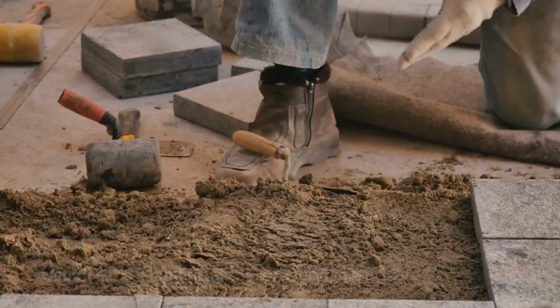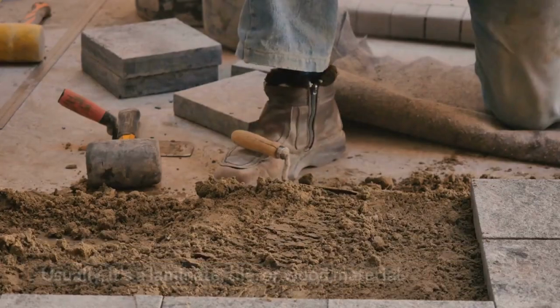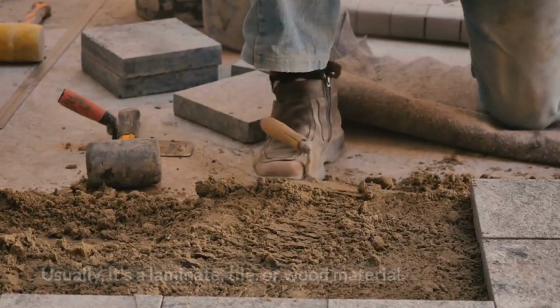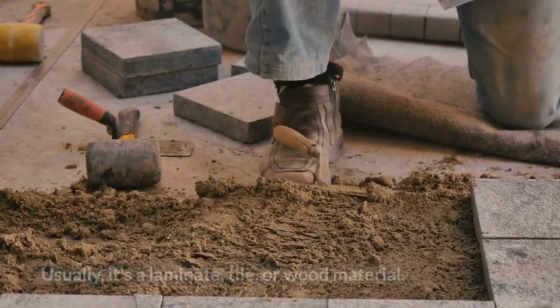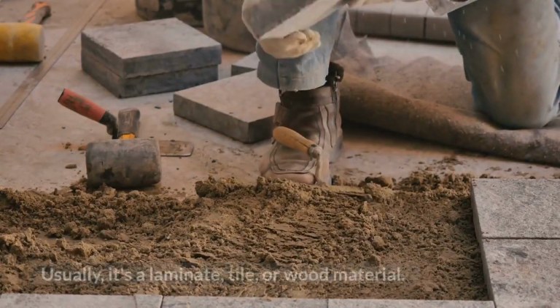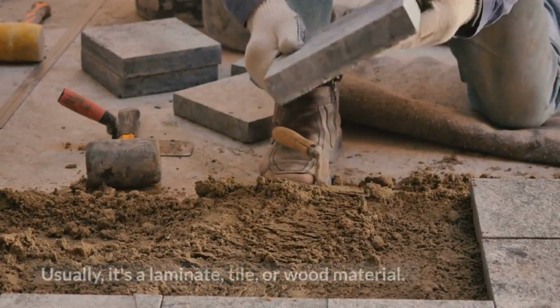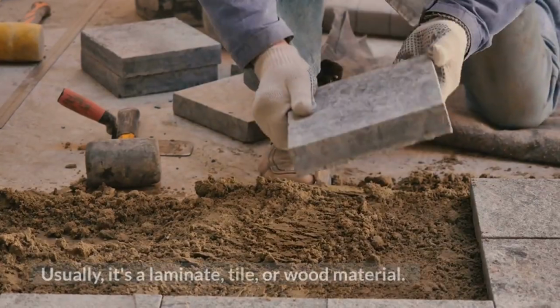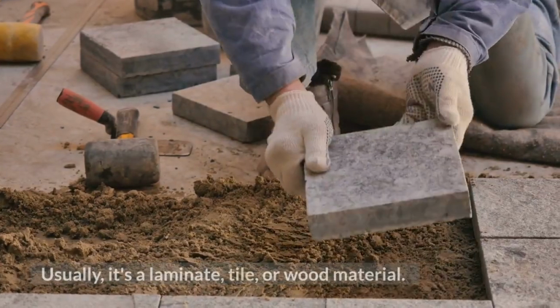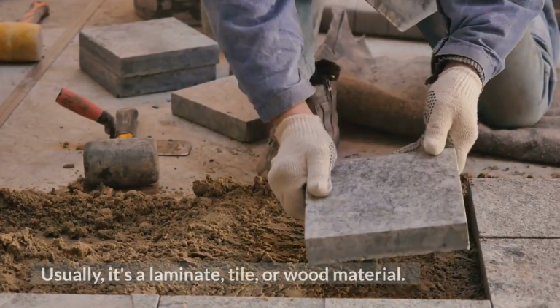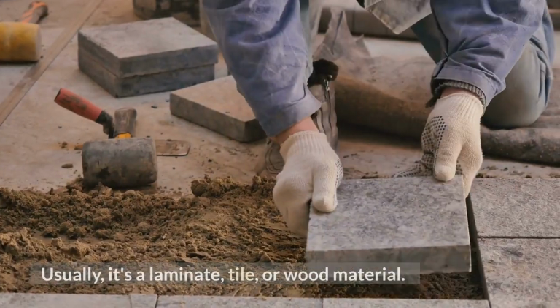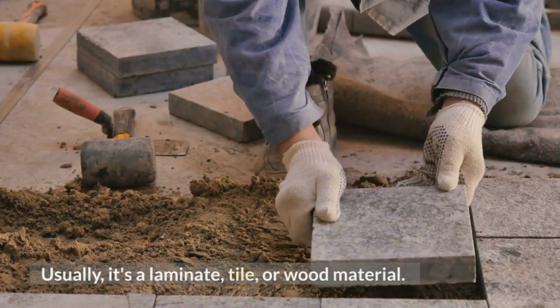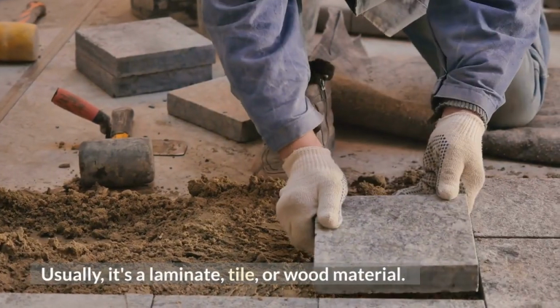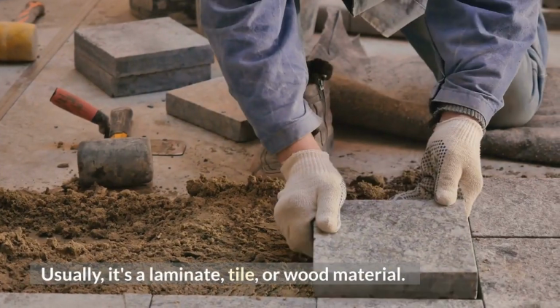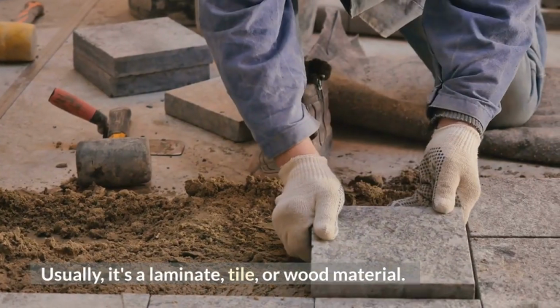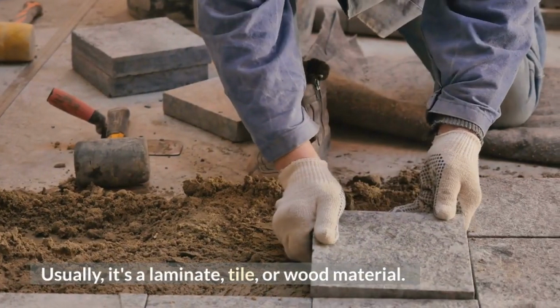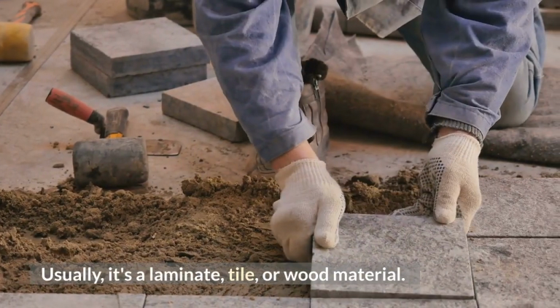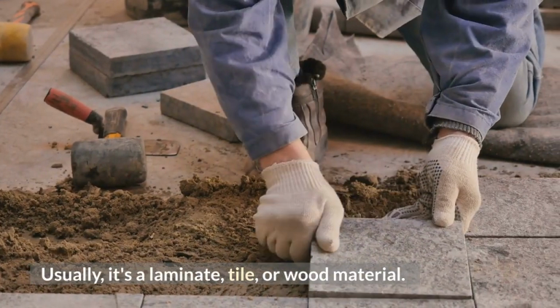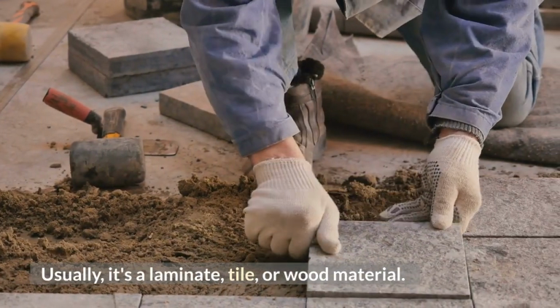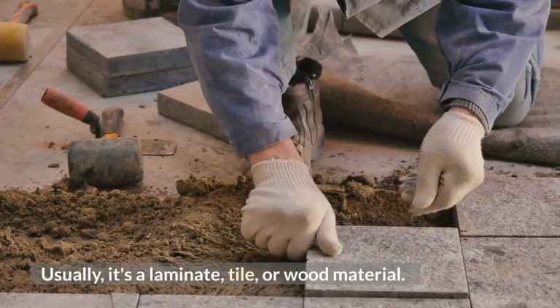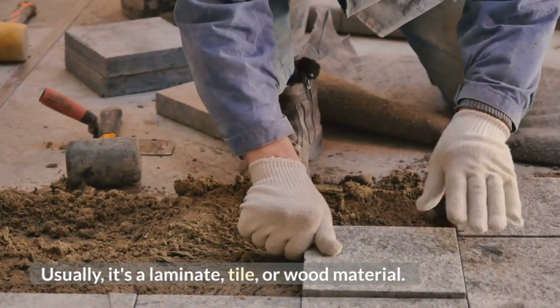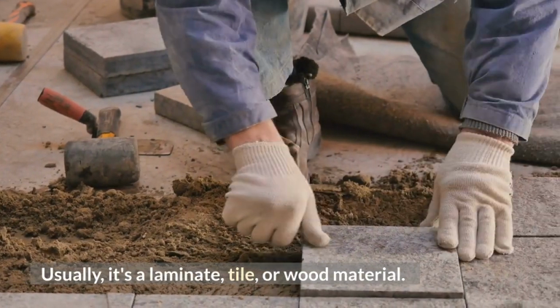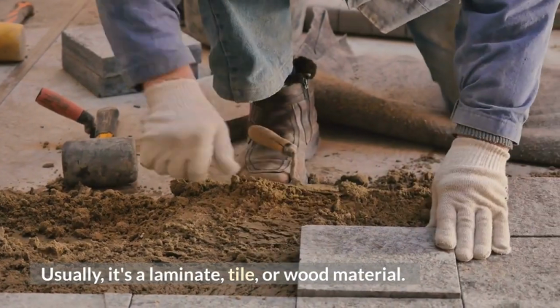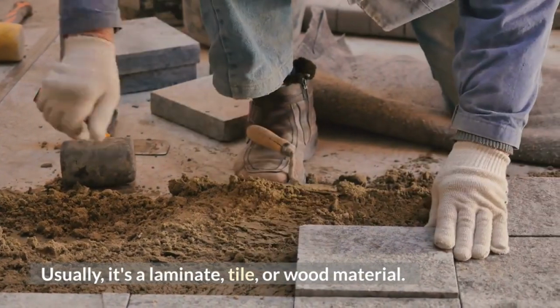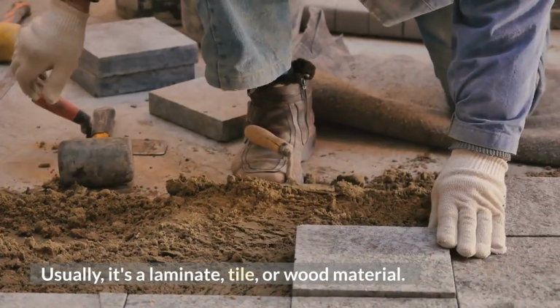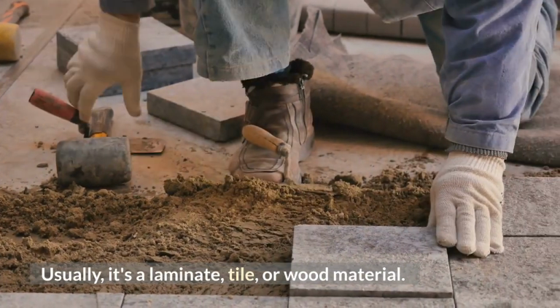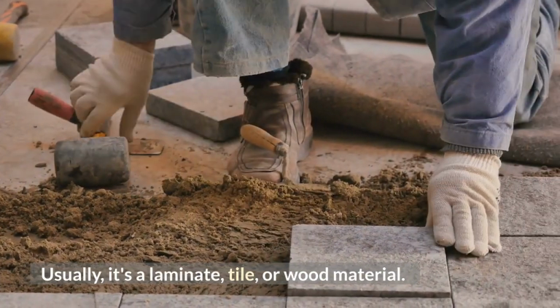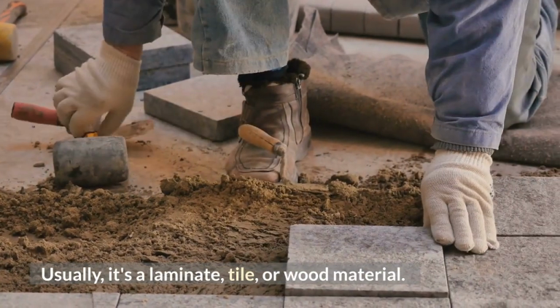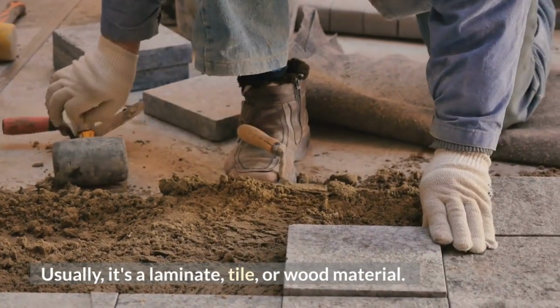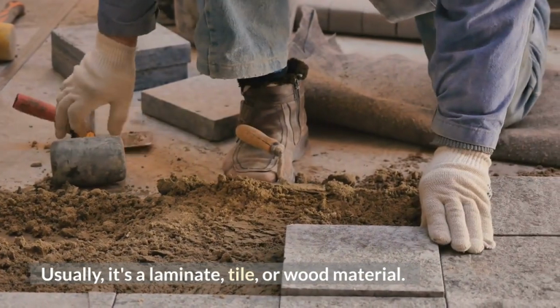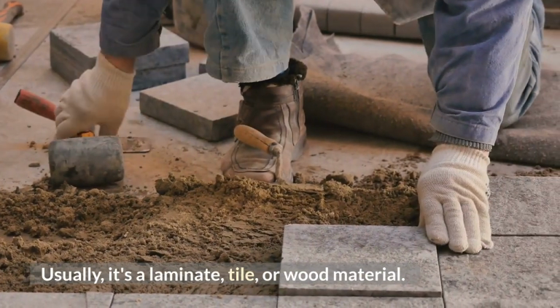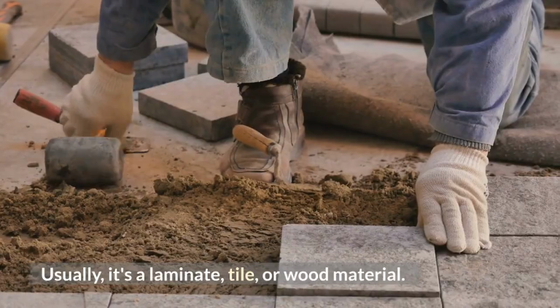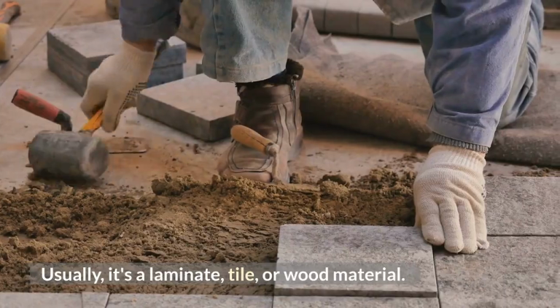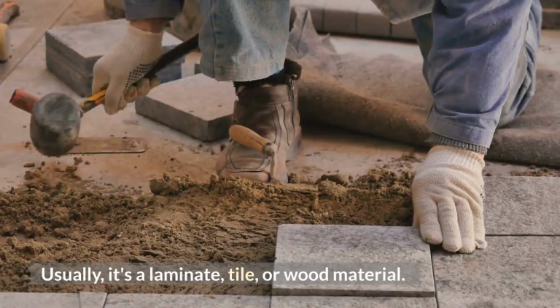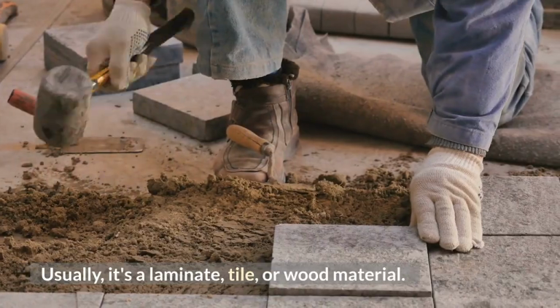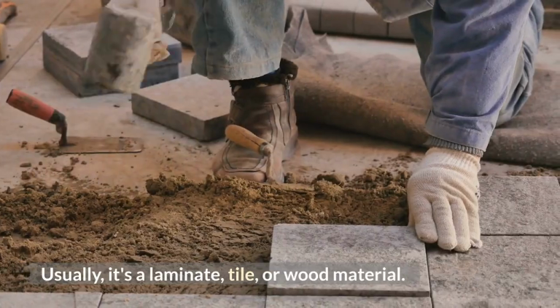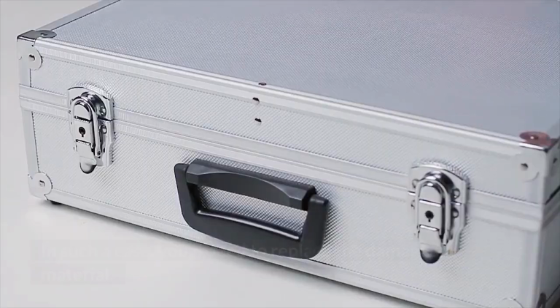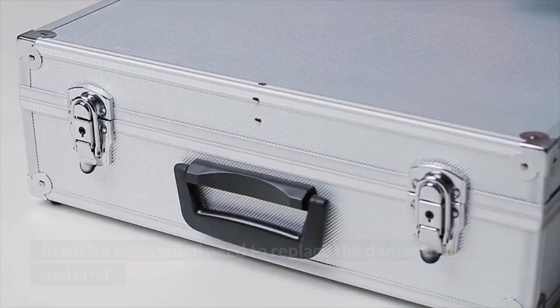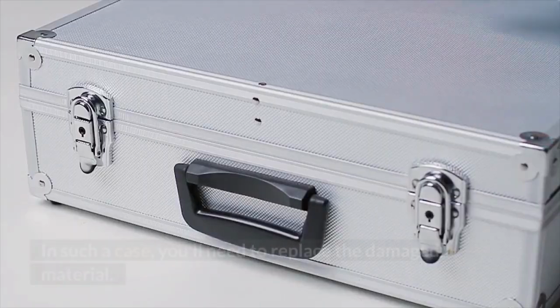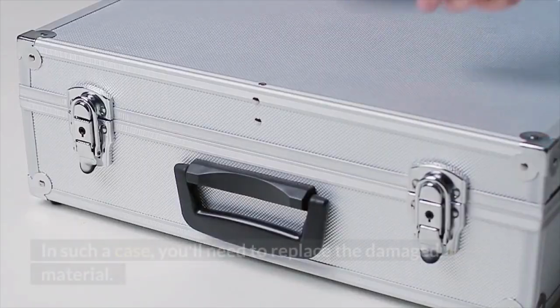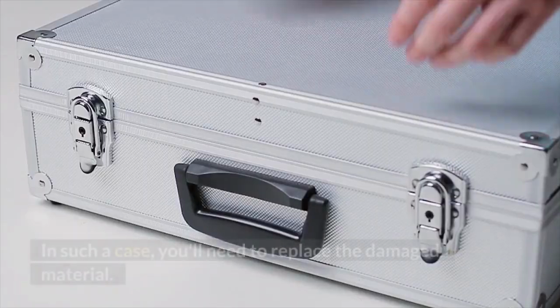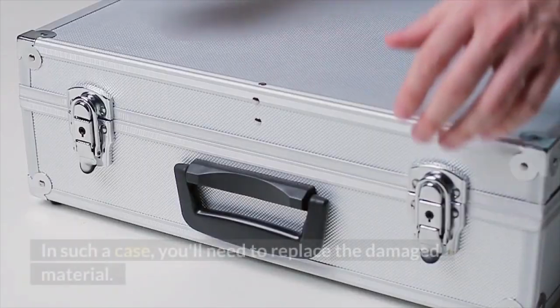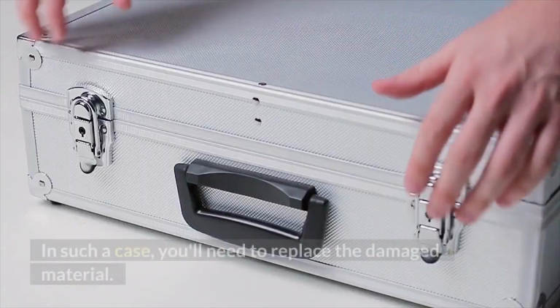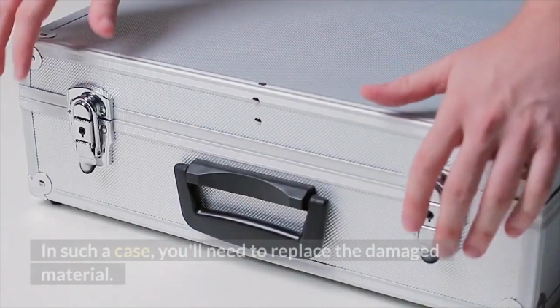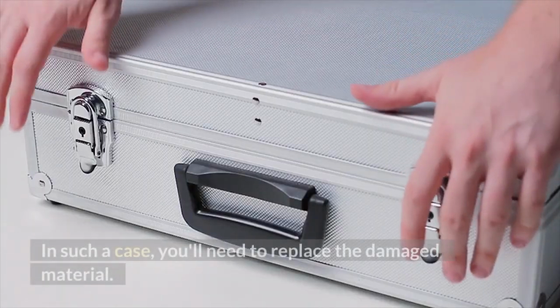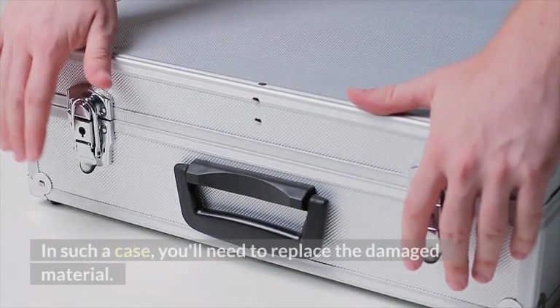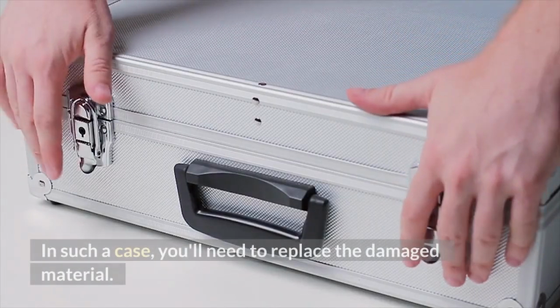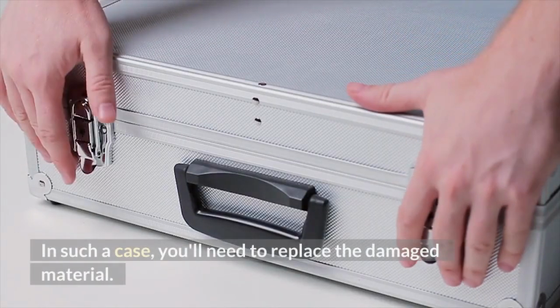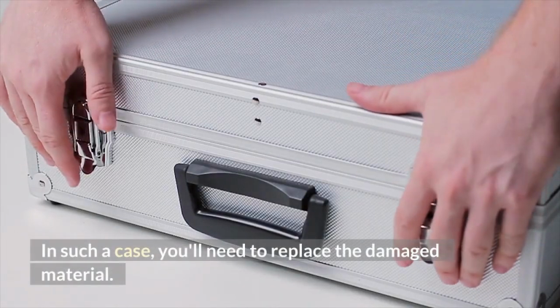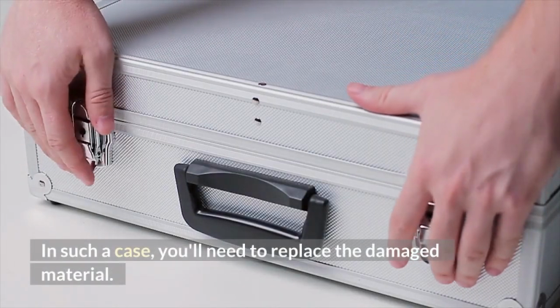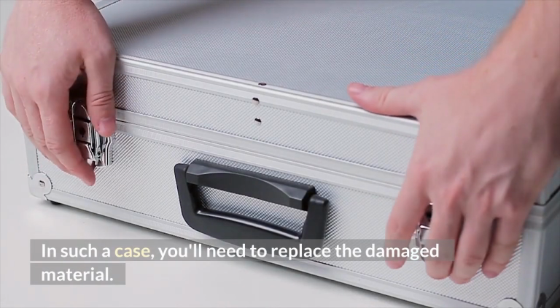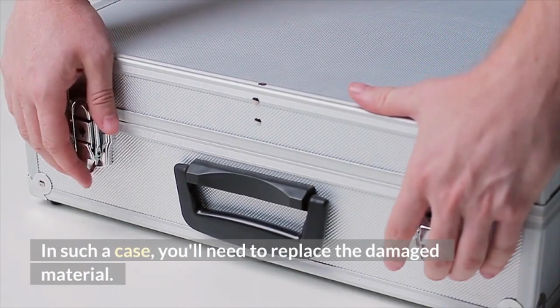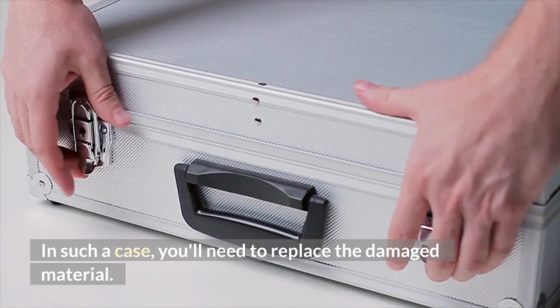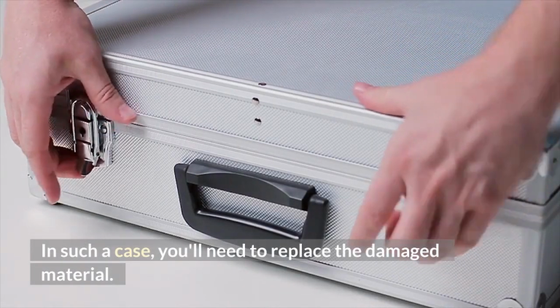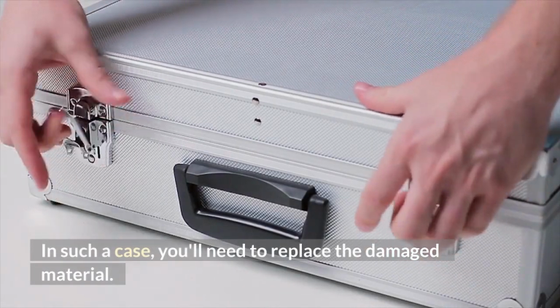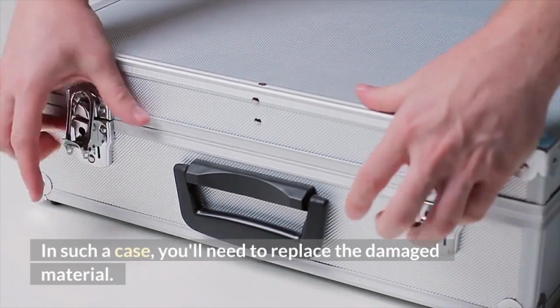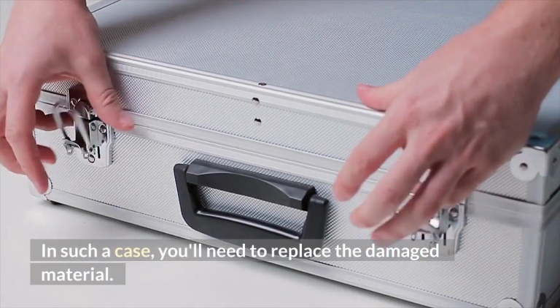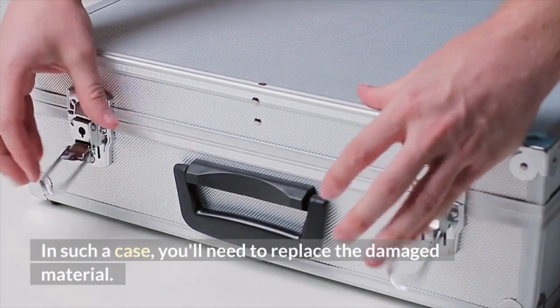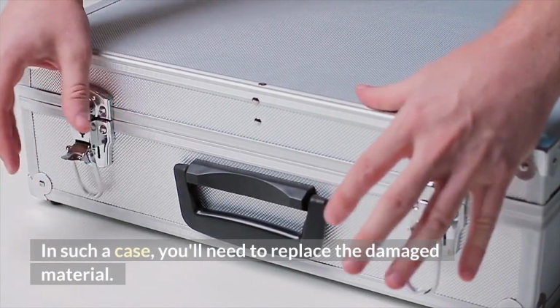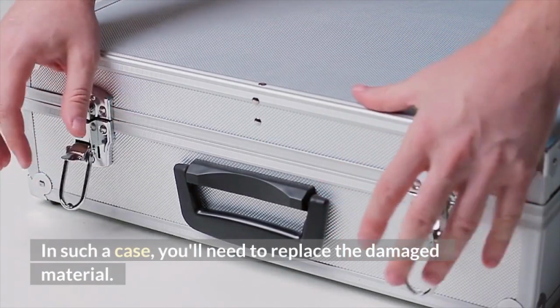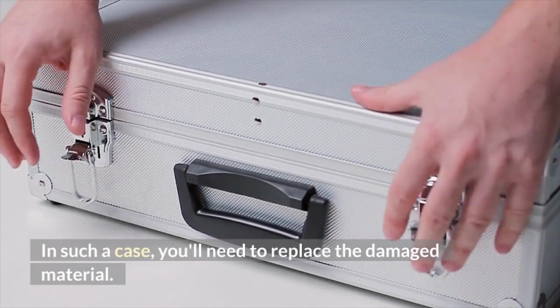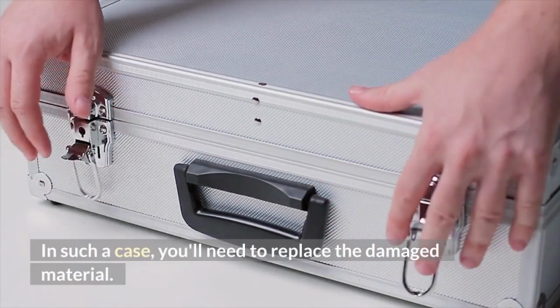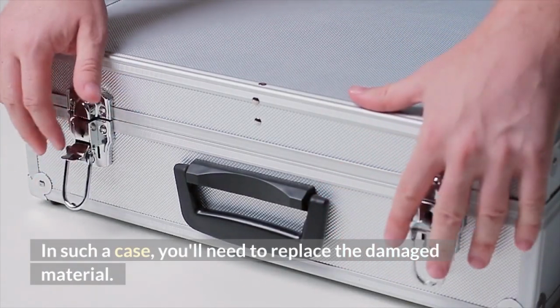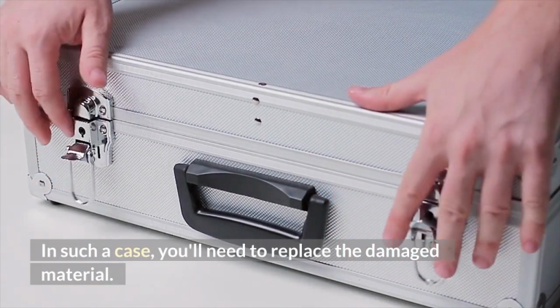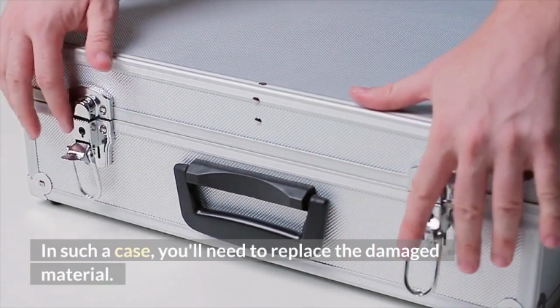Usually, it's a laminate, tile, or wood material. In such a case, you'll need to replace the damaged material. You'll have to cut out the affected tile or wood flooring and replace it.